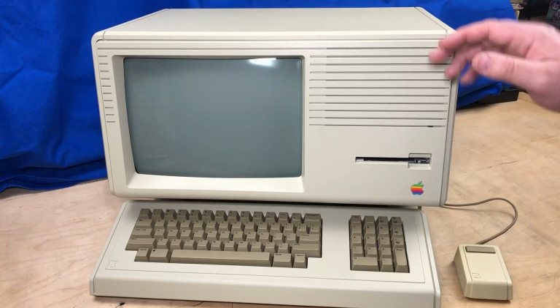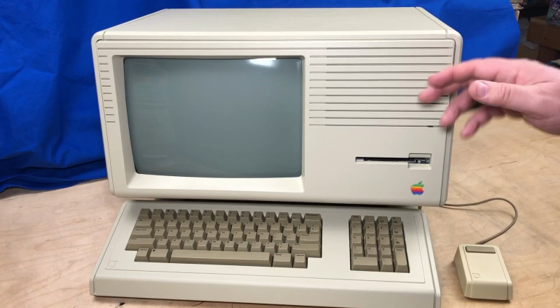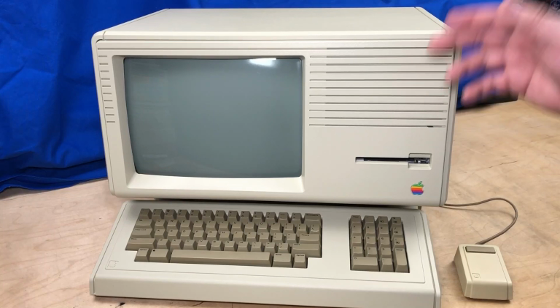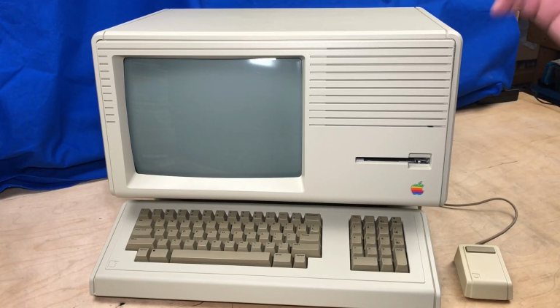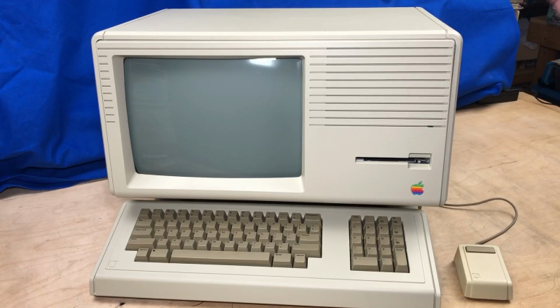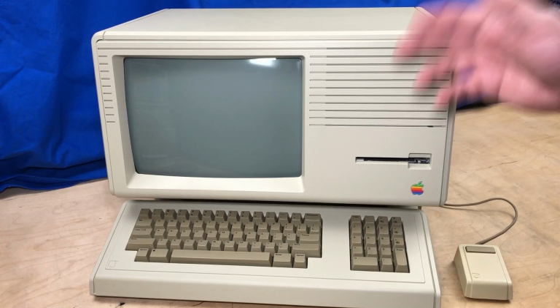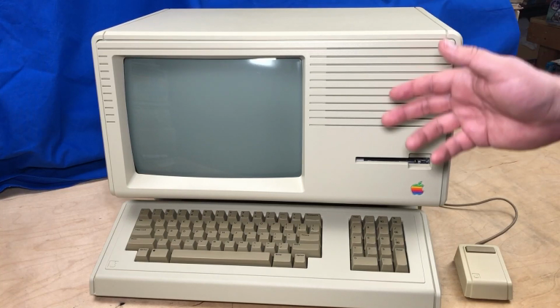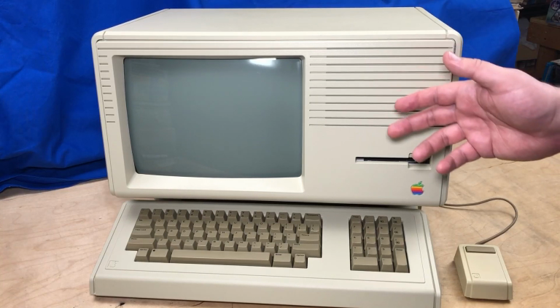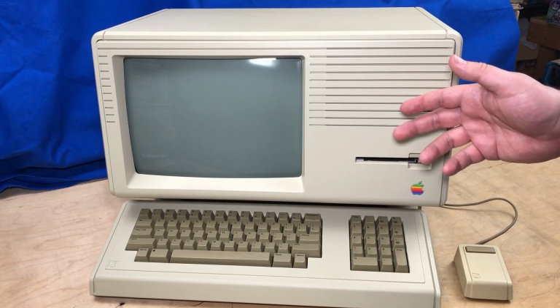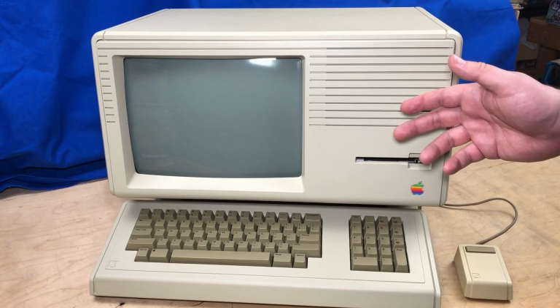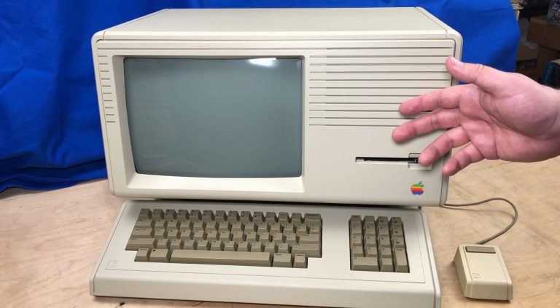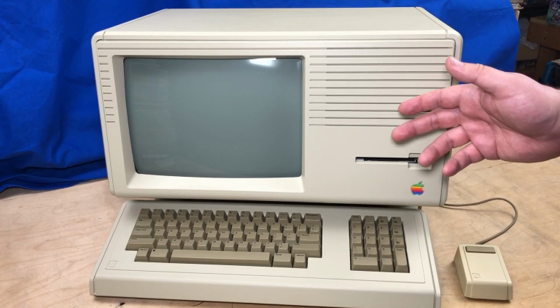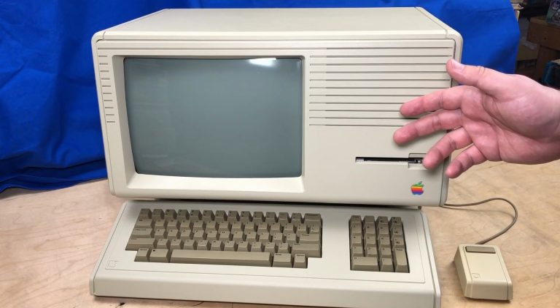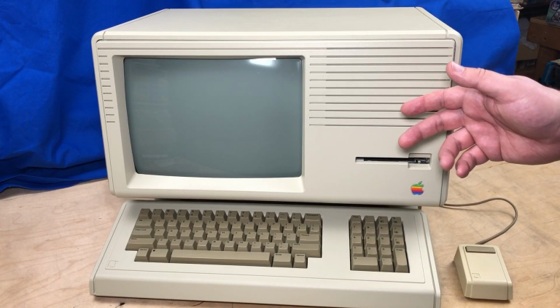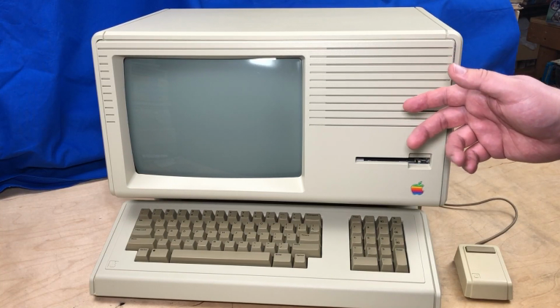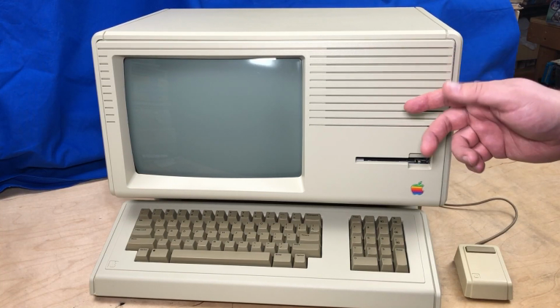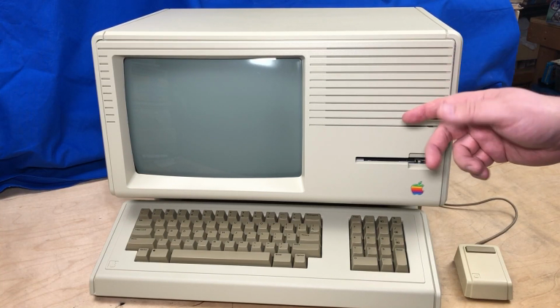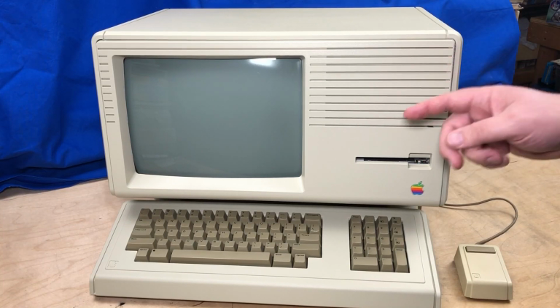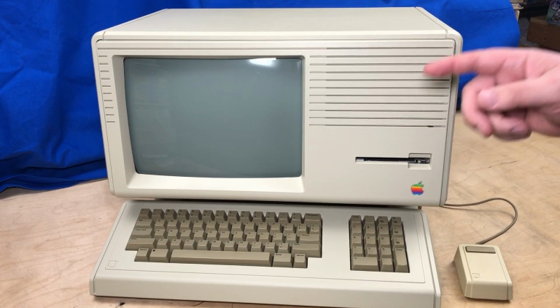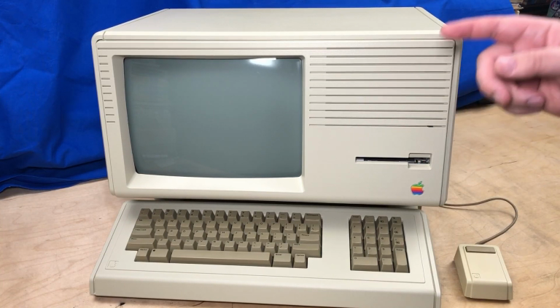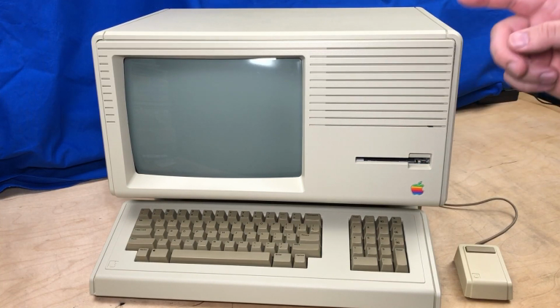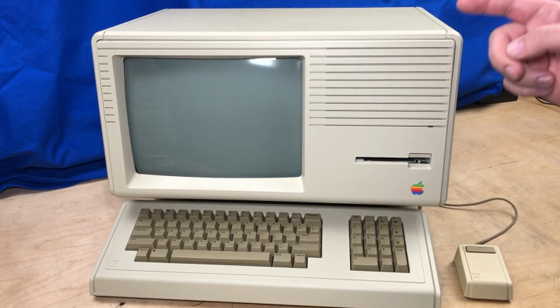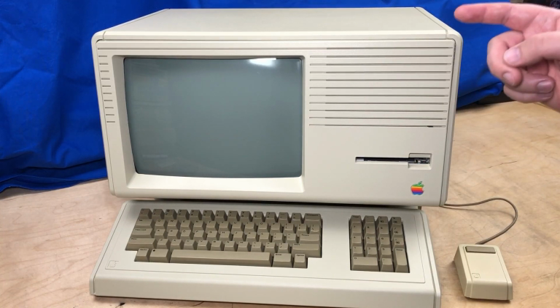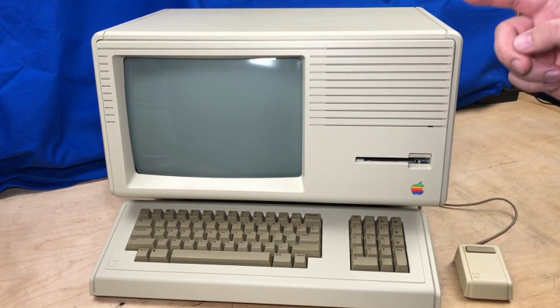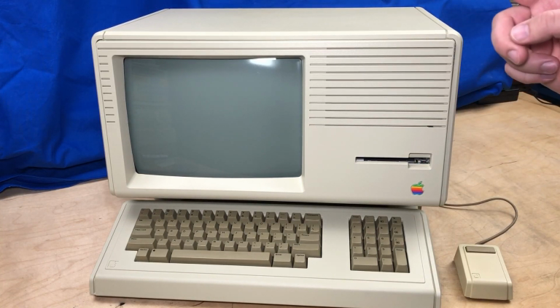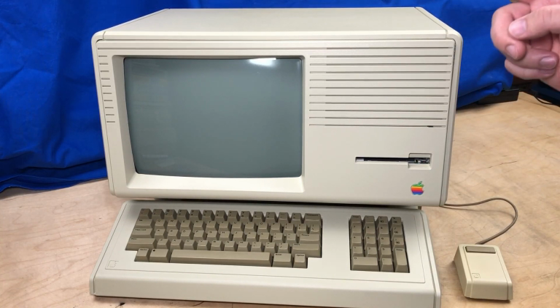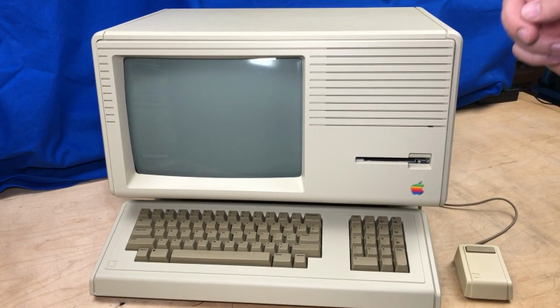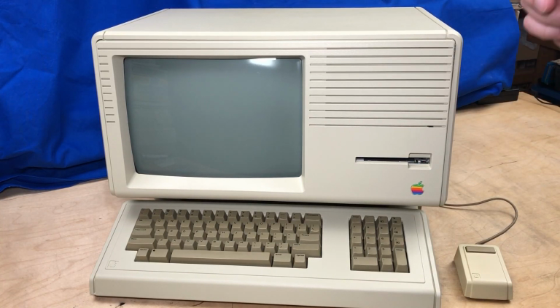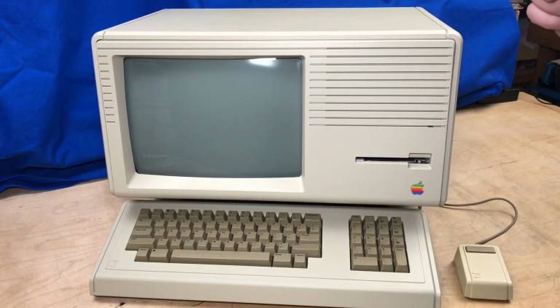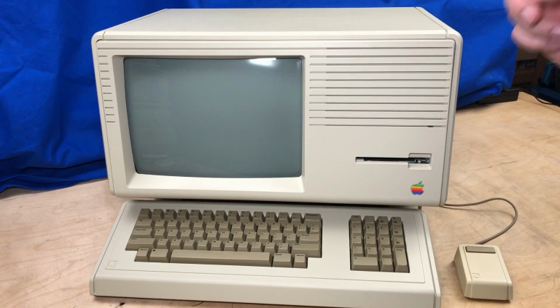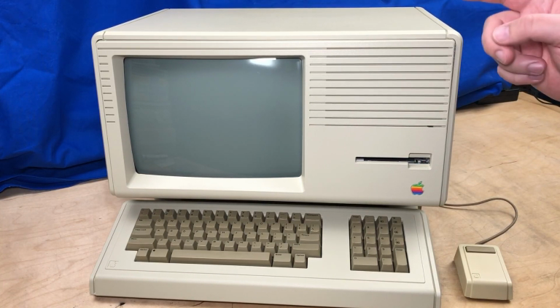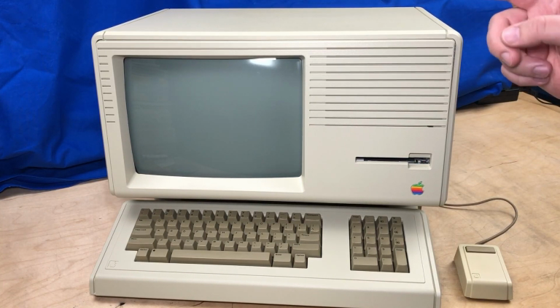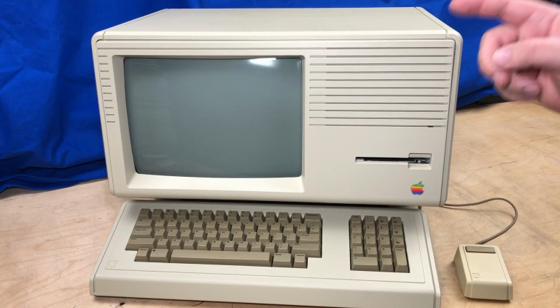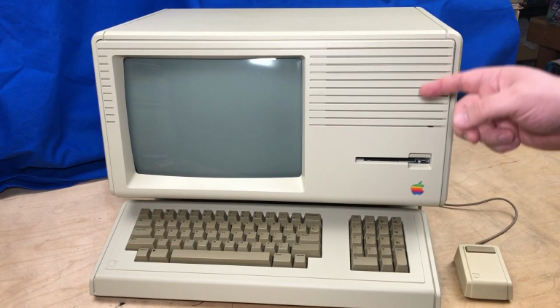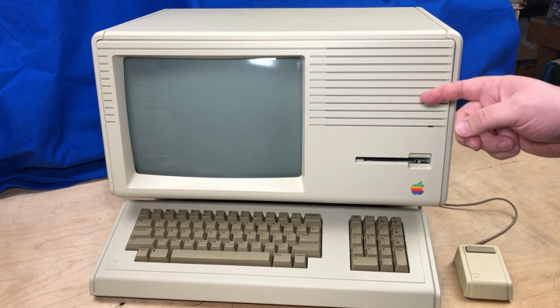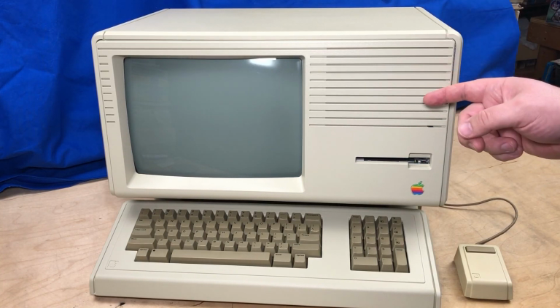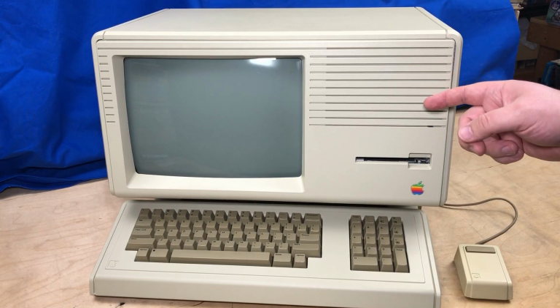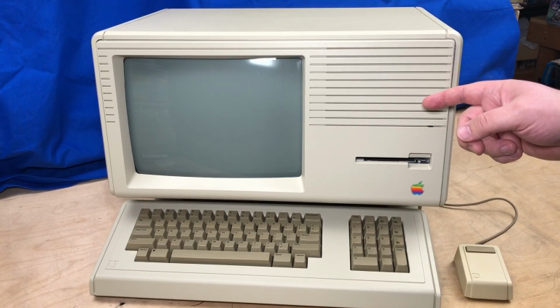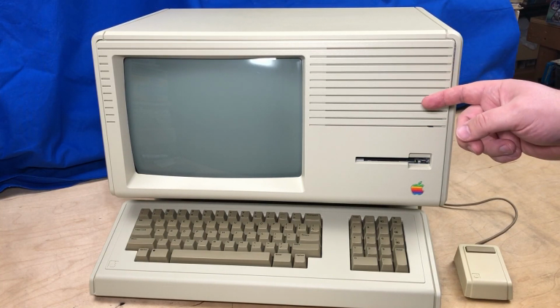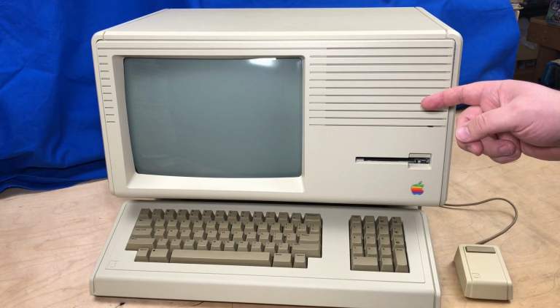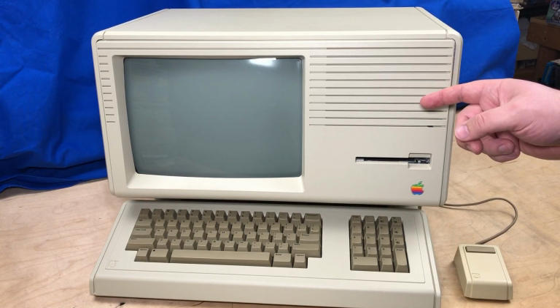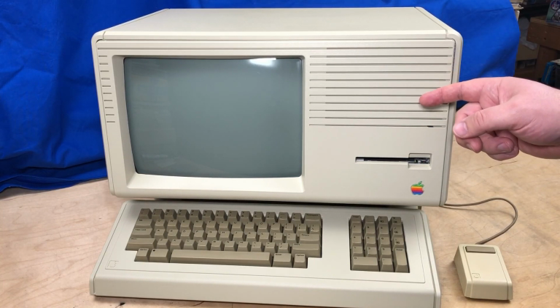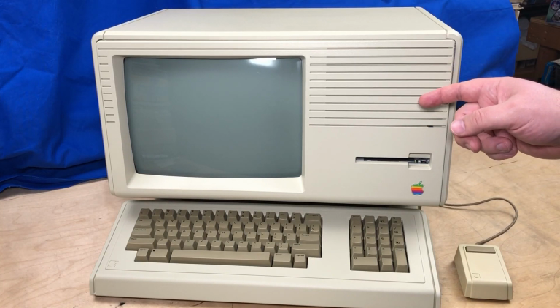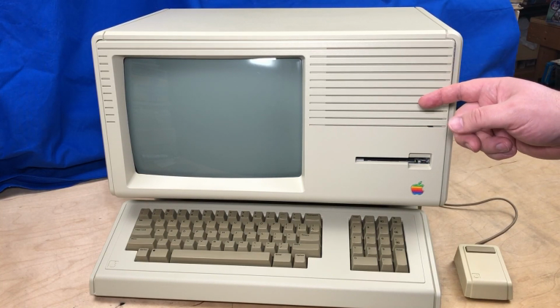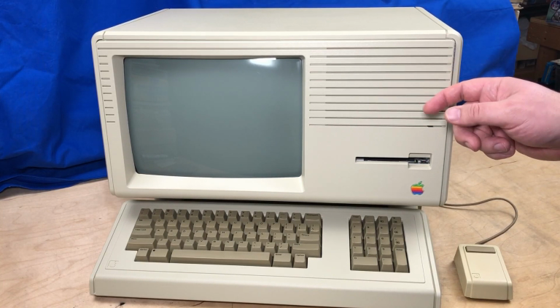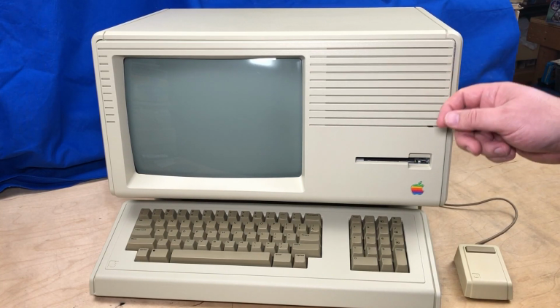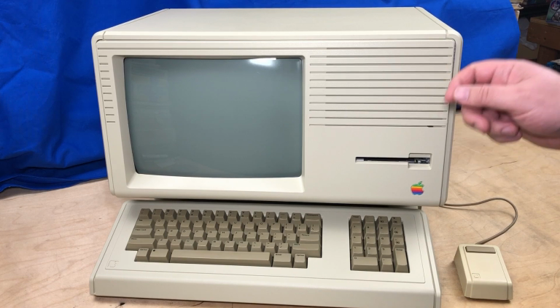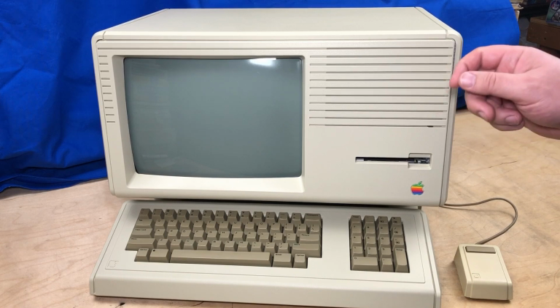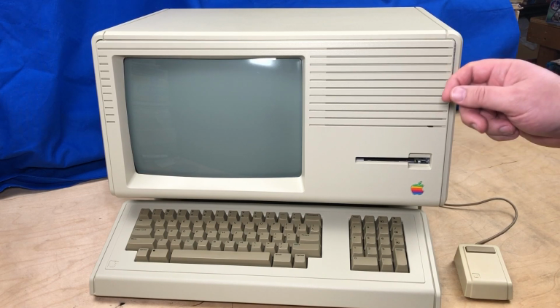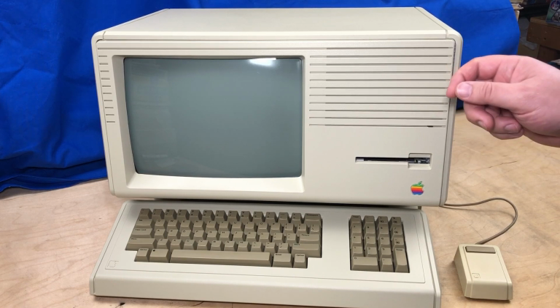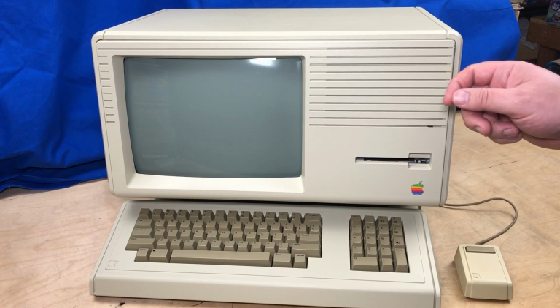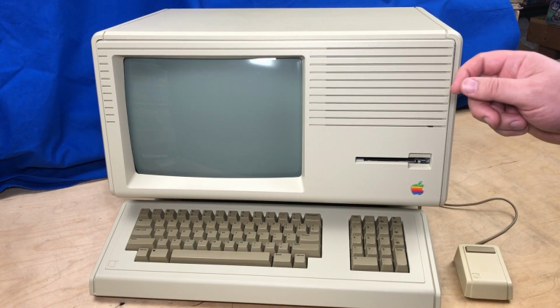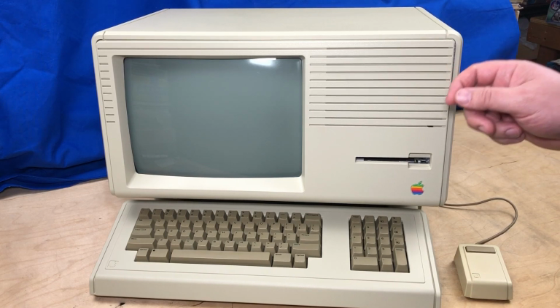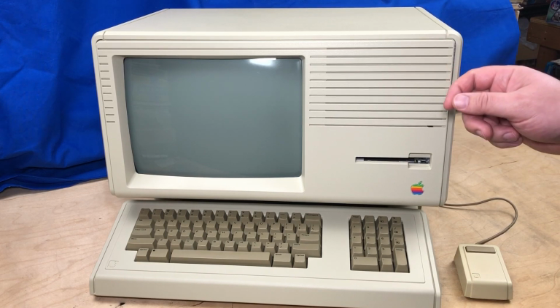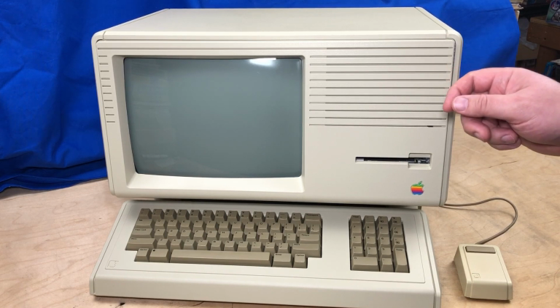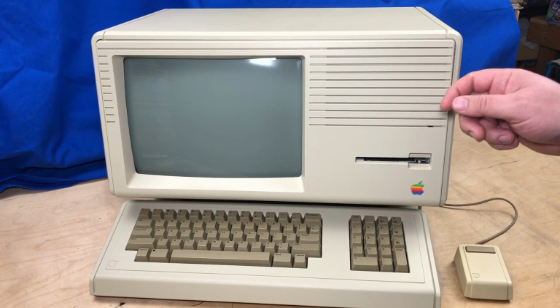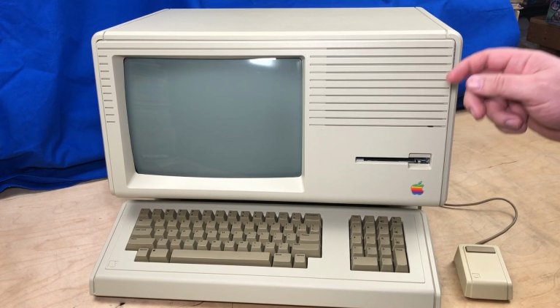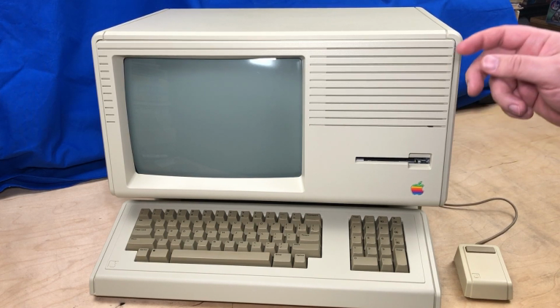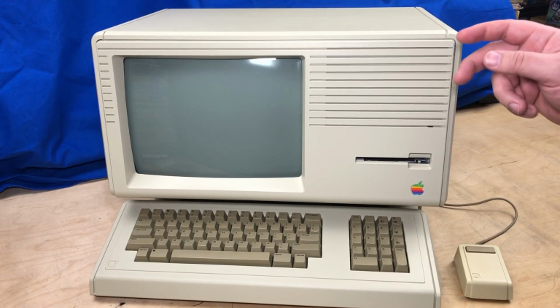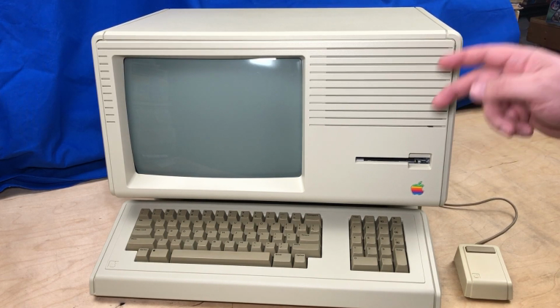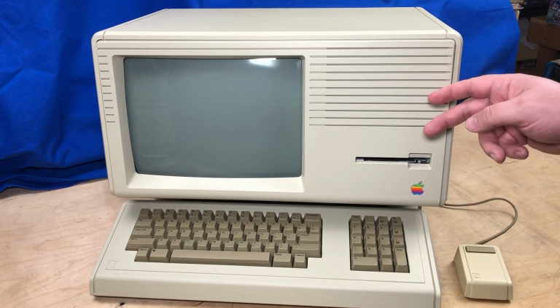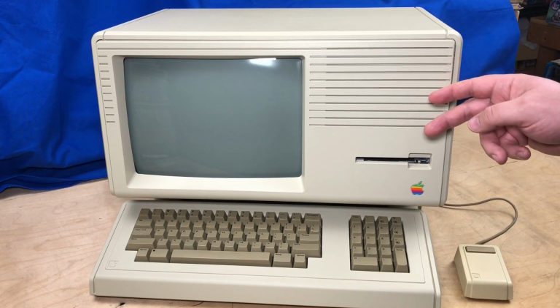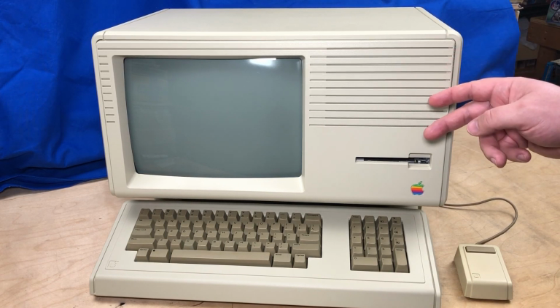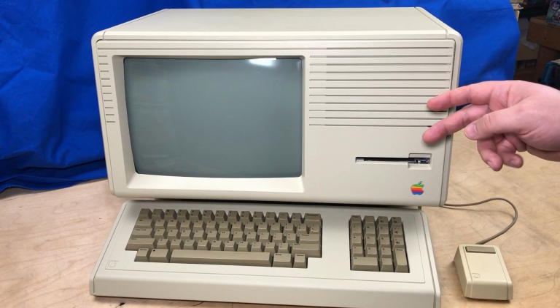Hi, it's Robin. I've got here an Apple Lisa, specifically an Apple Lisa 2.